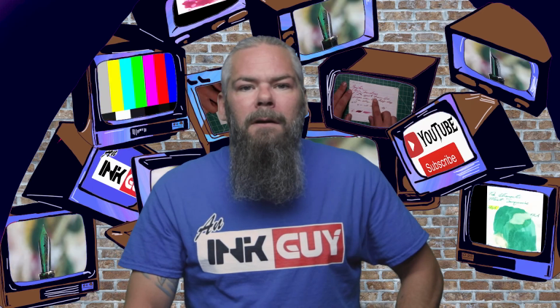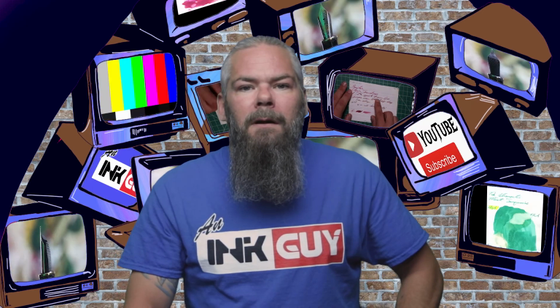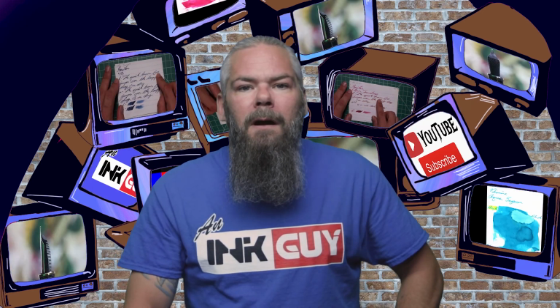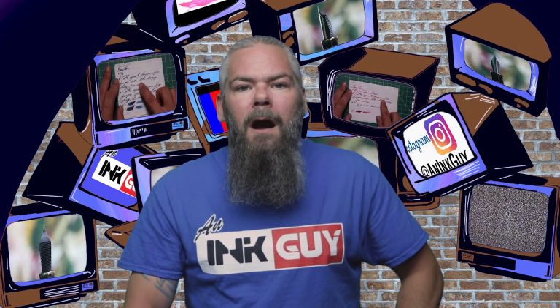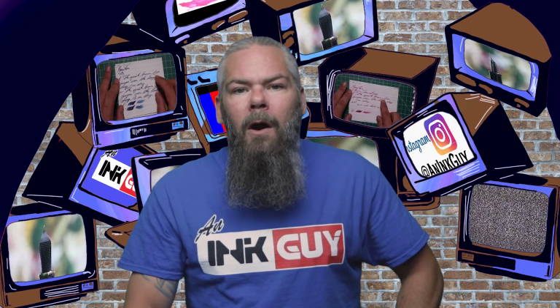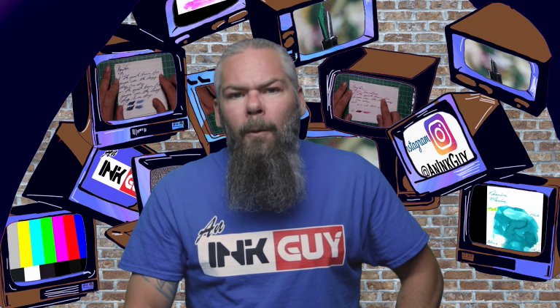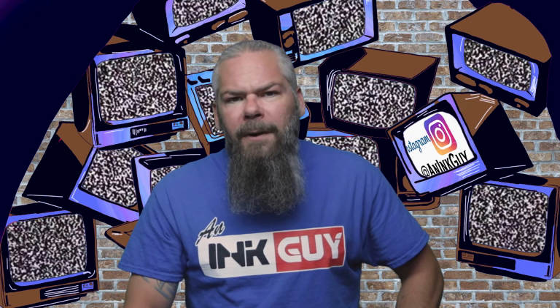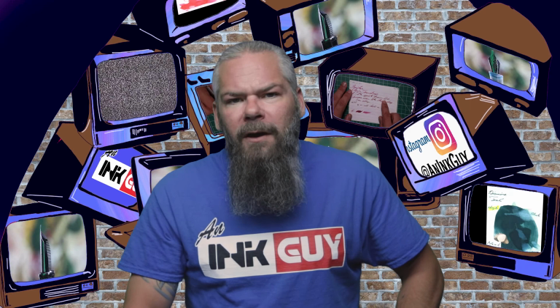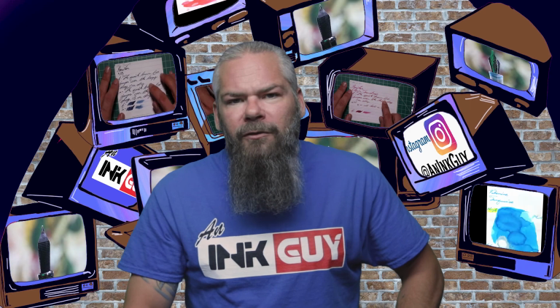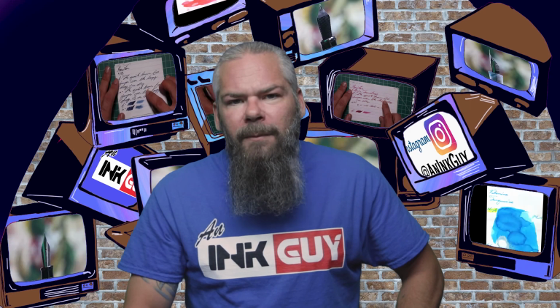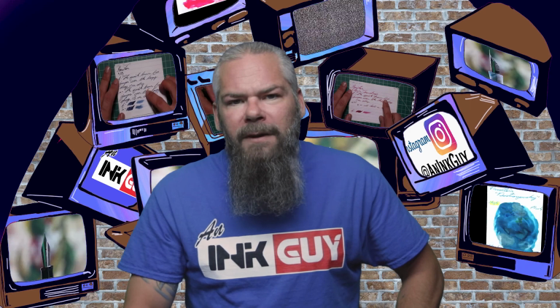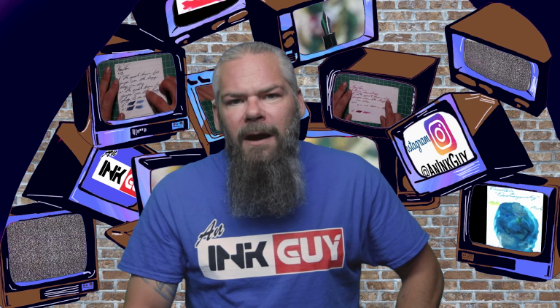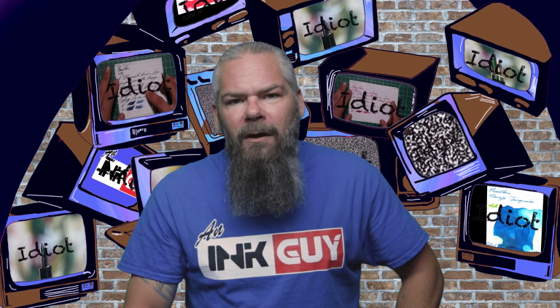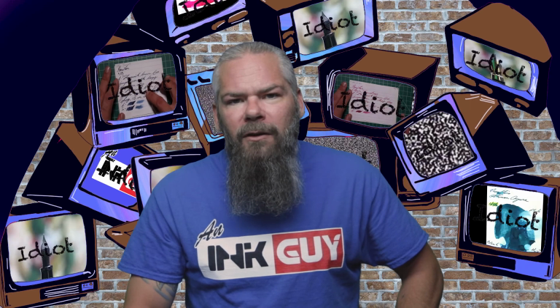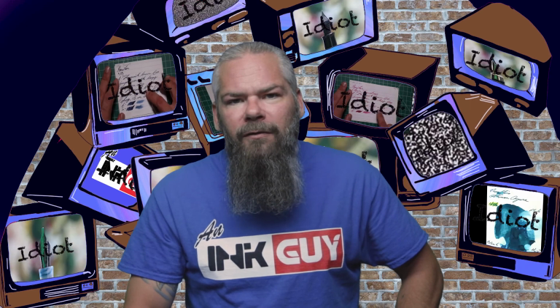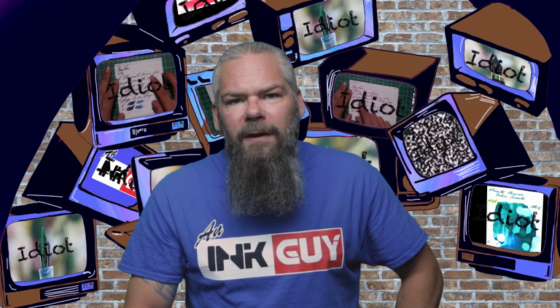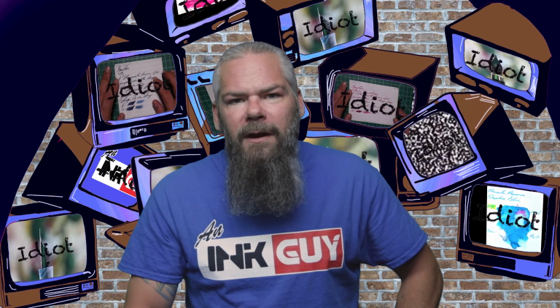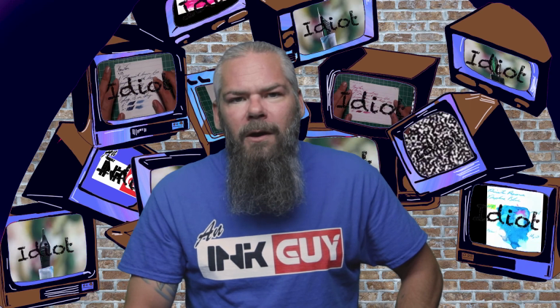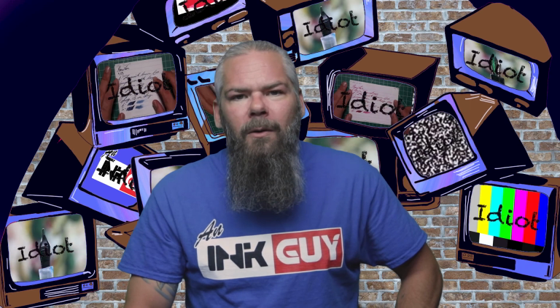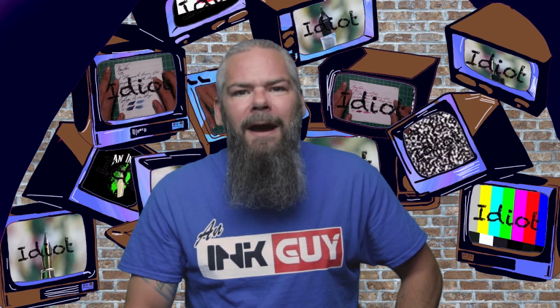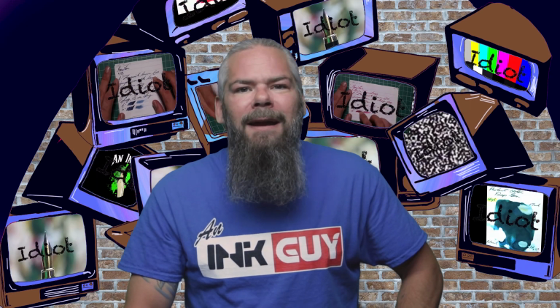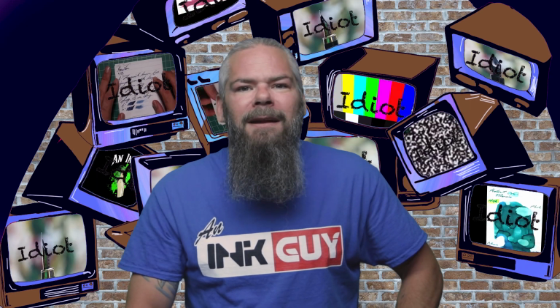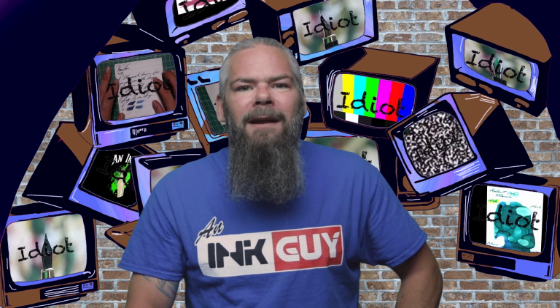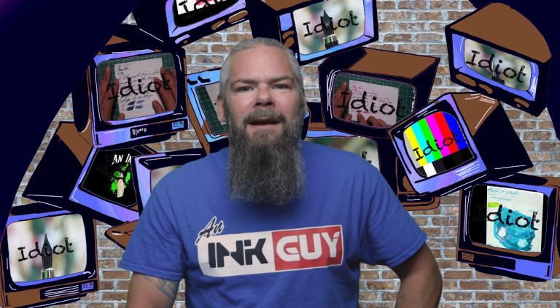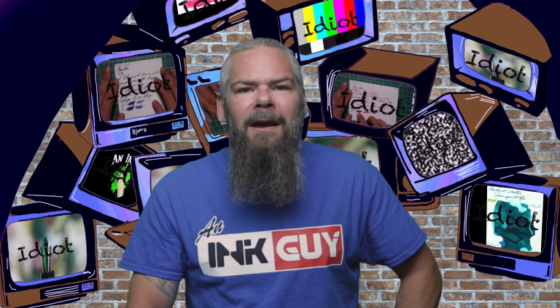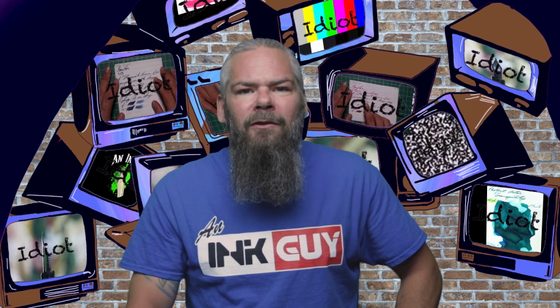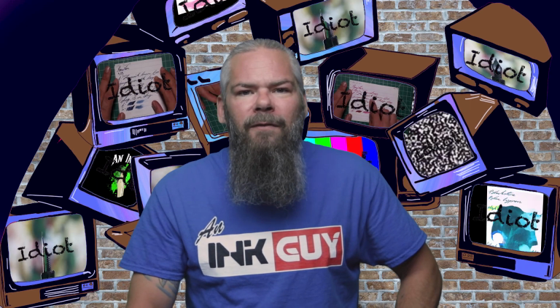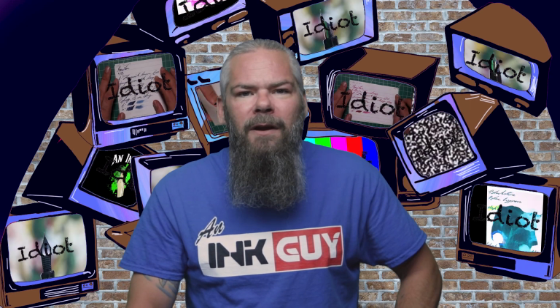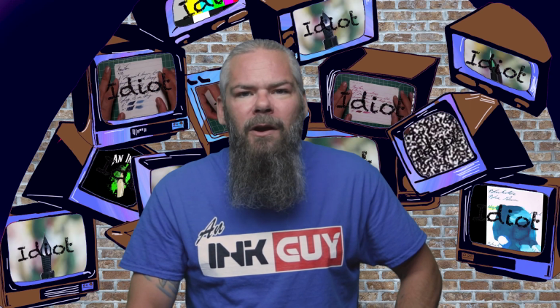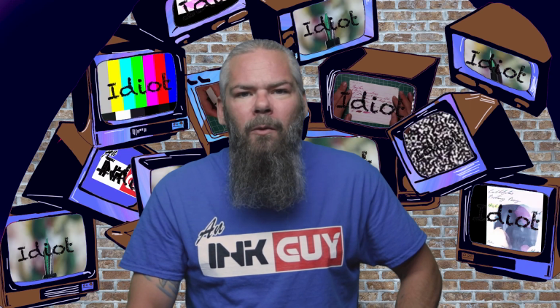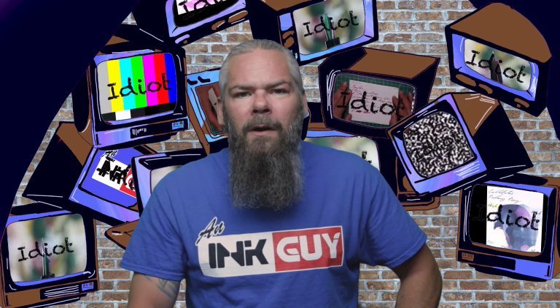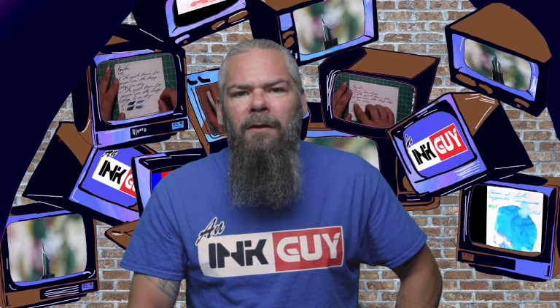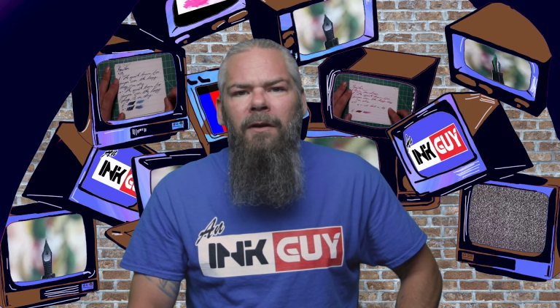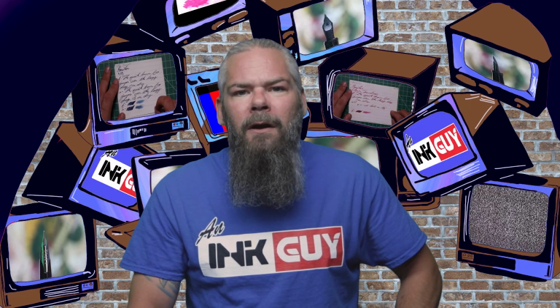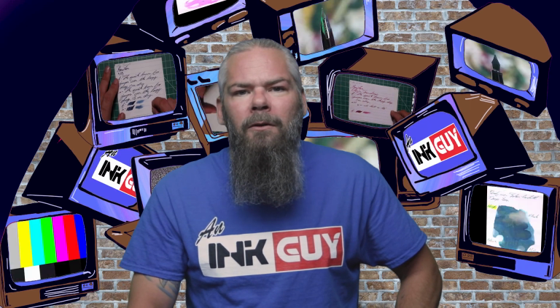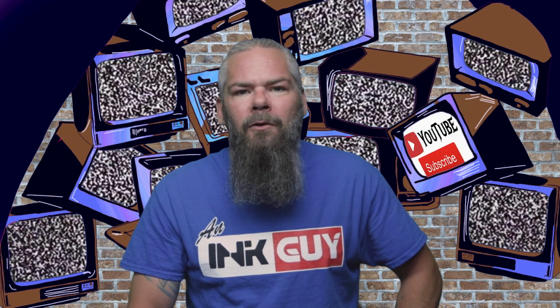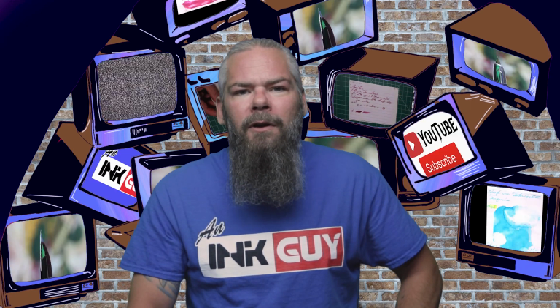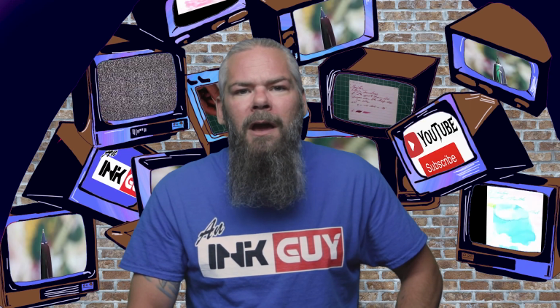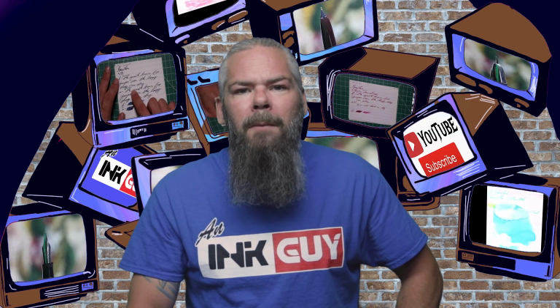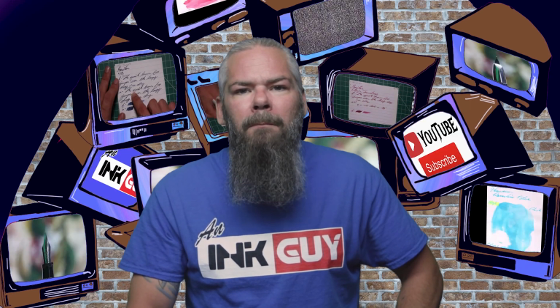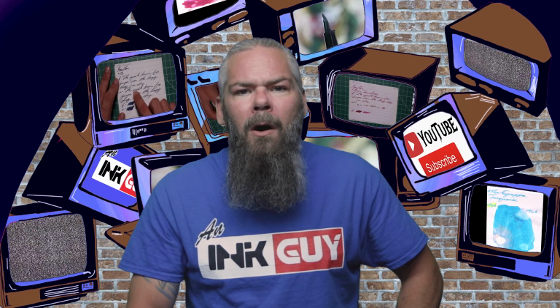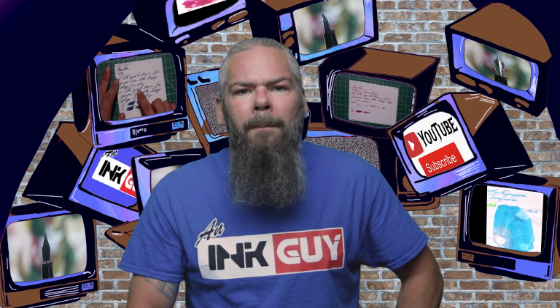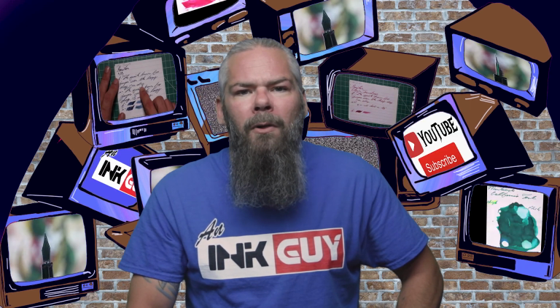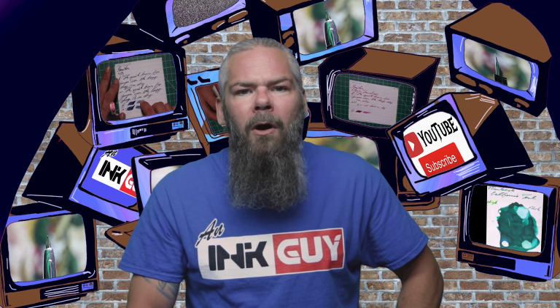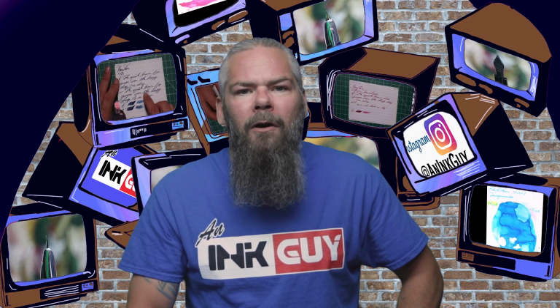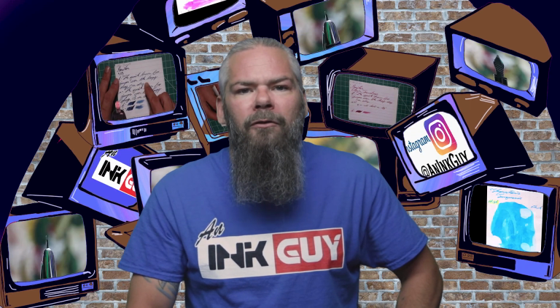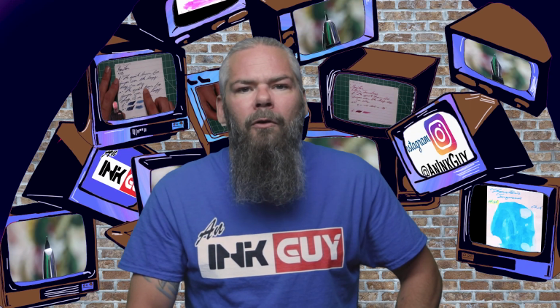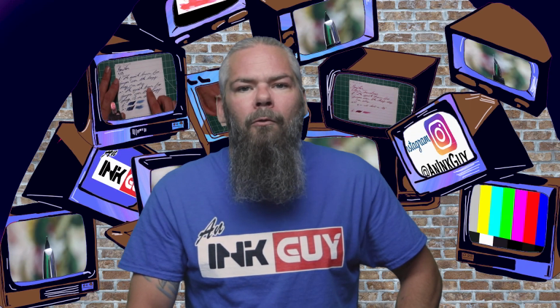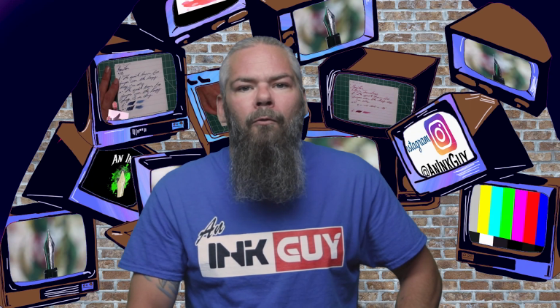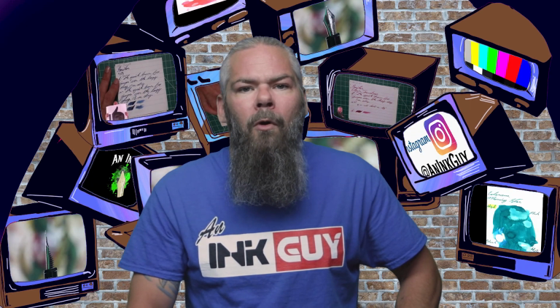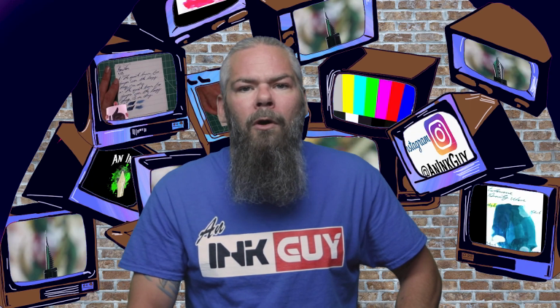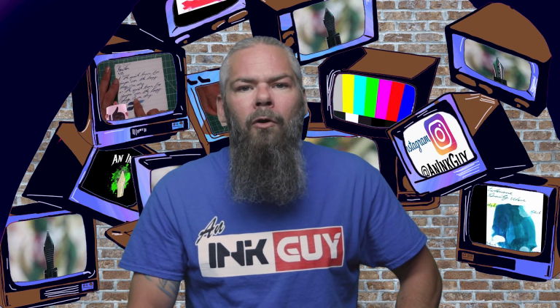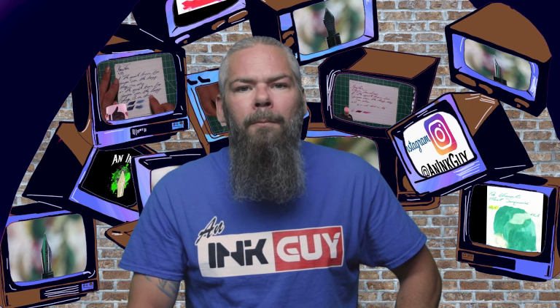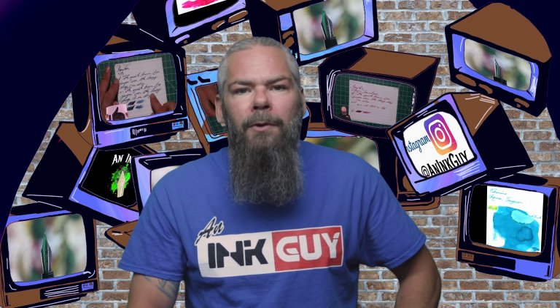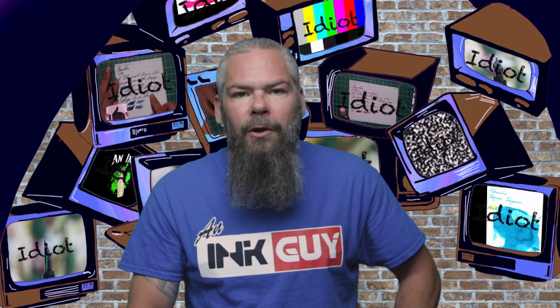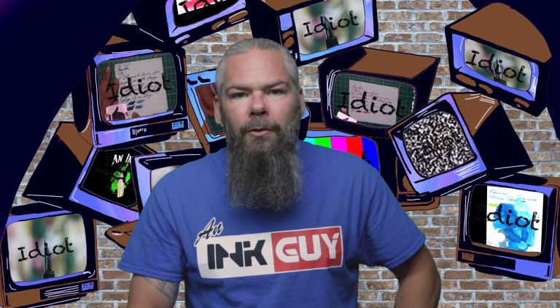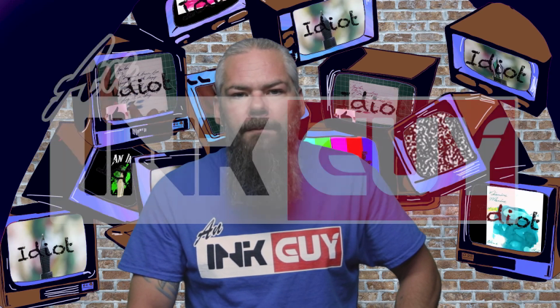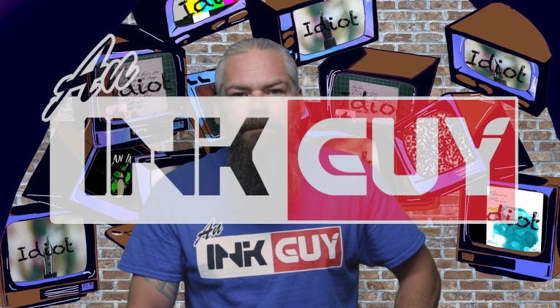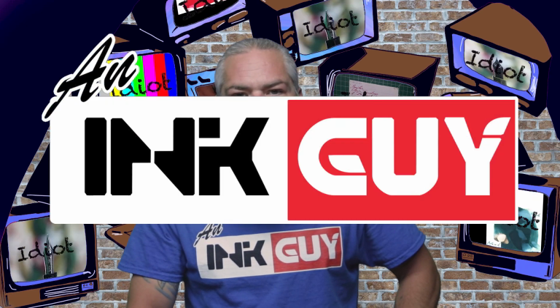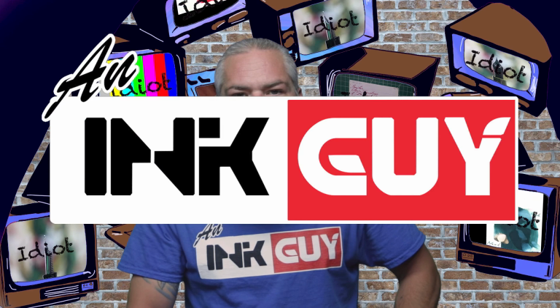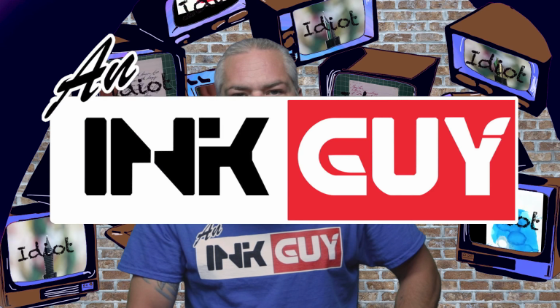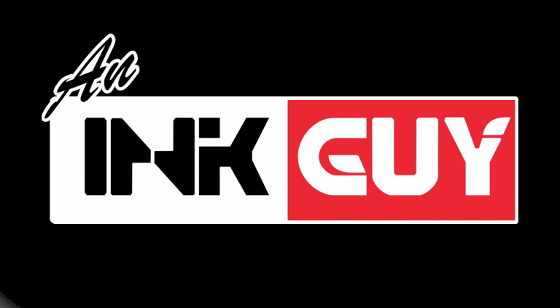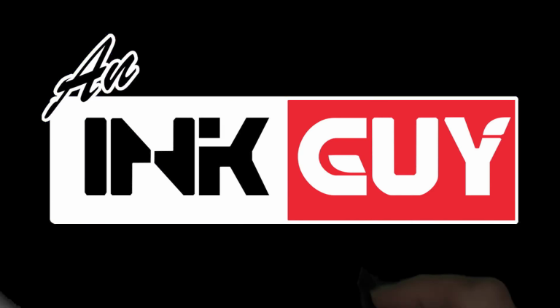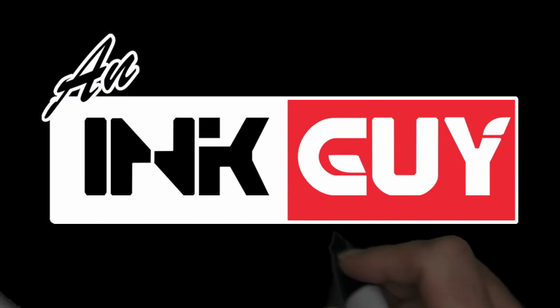I hope you got something out of this video. In the next video we're going to take a look at Montblanc's Royal Blue.